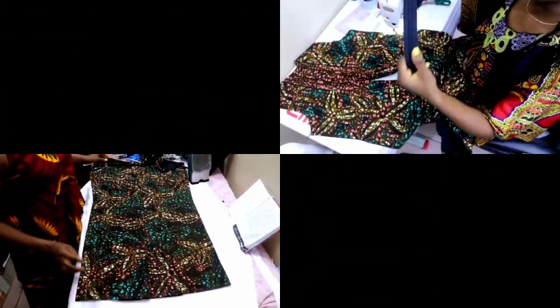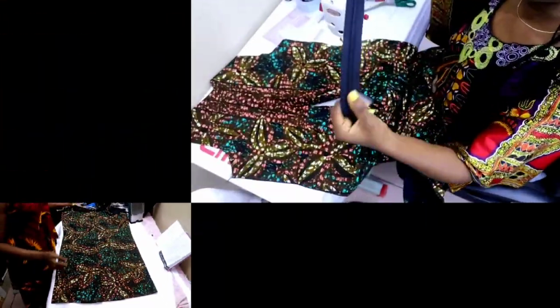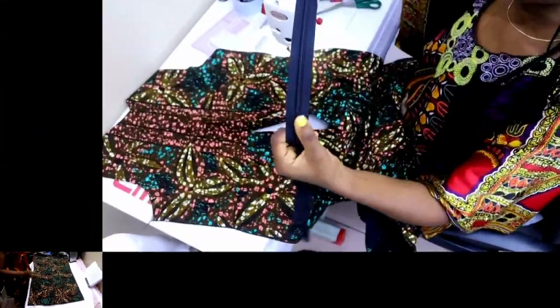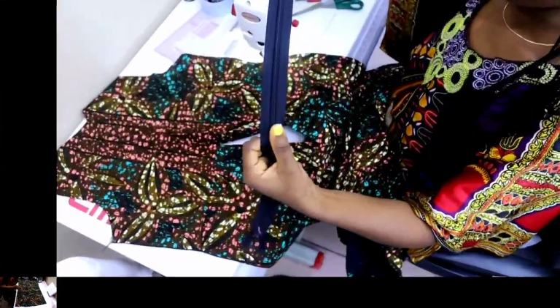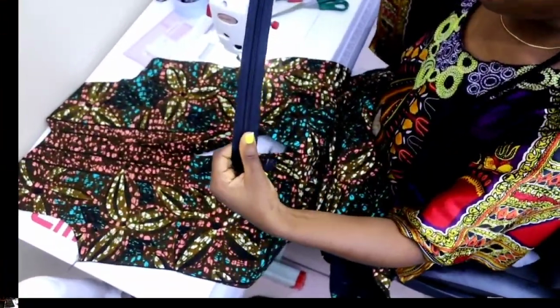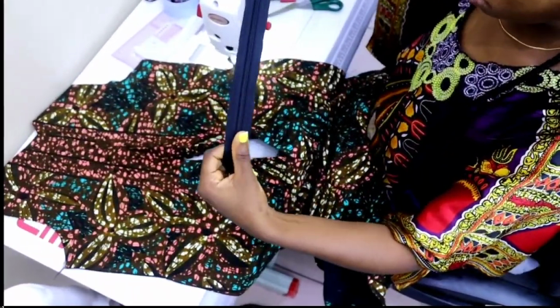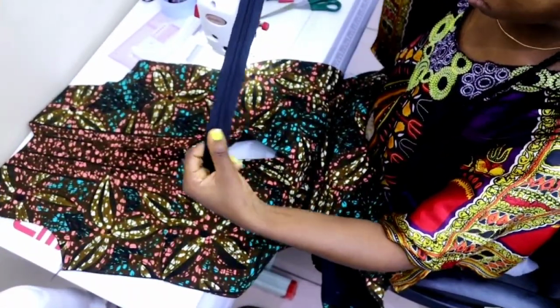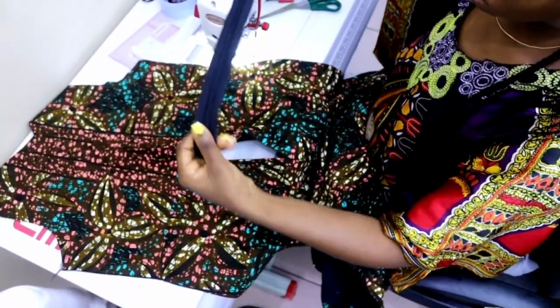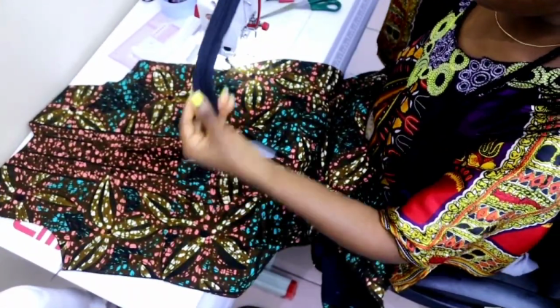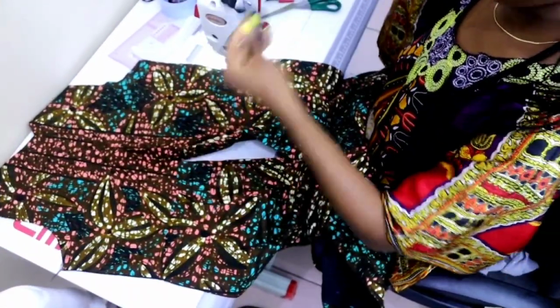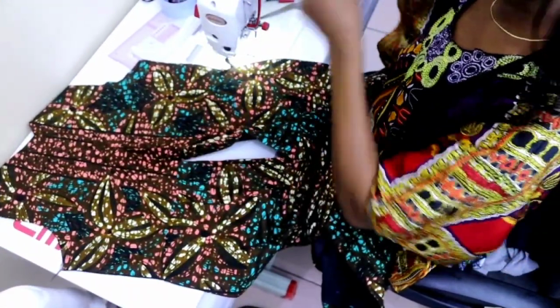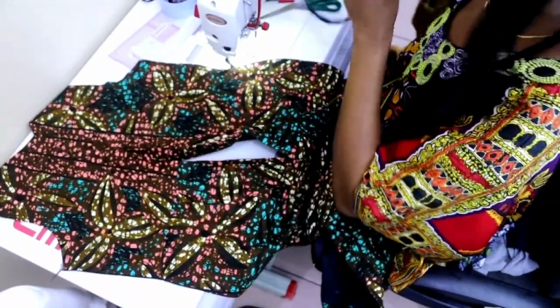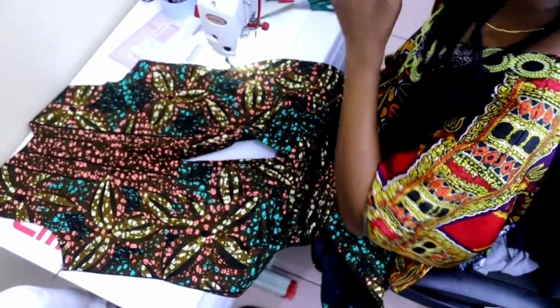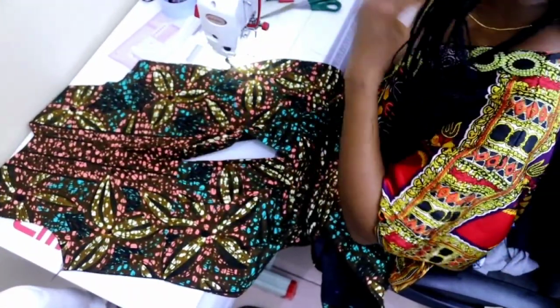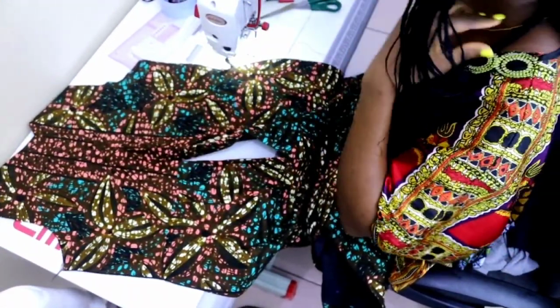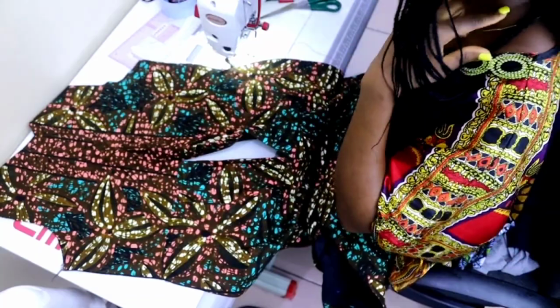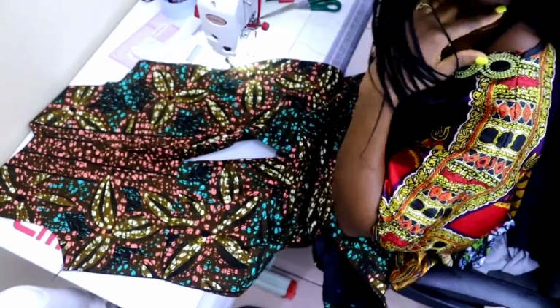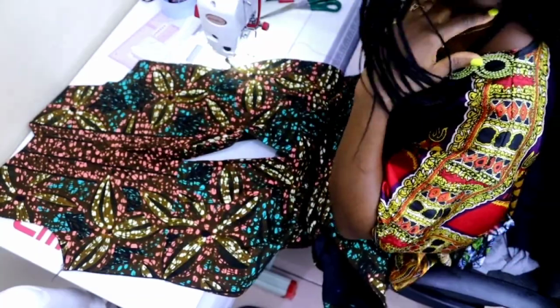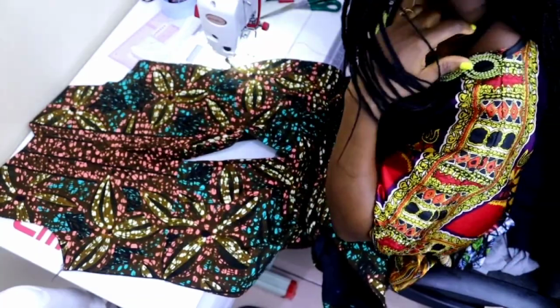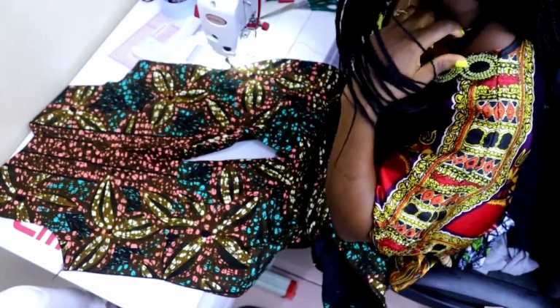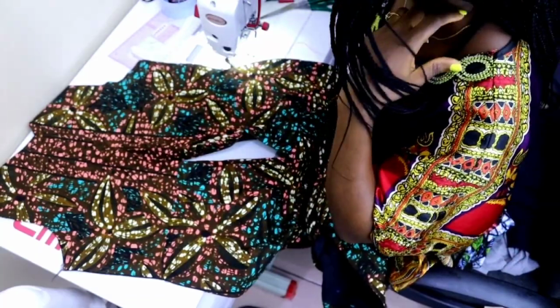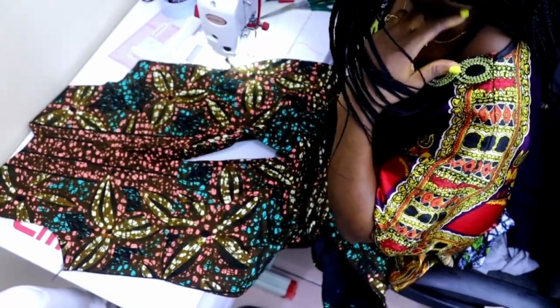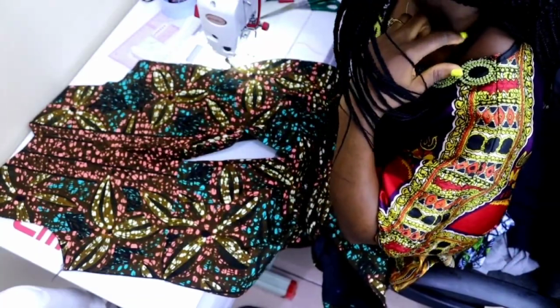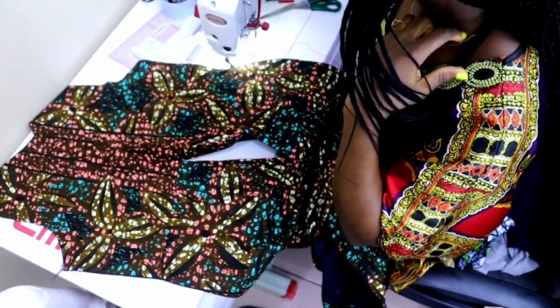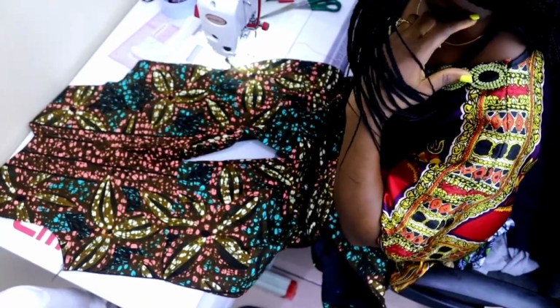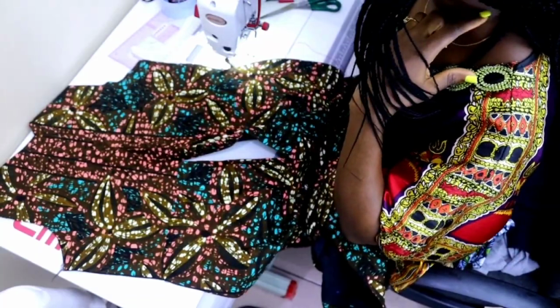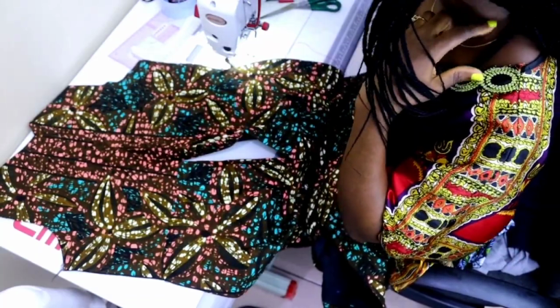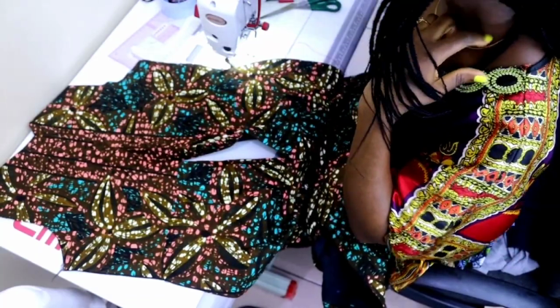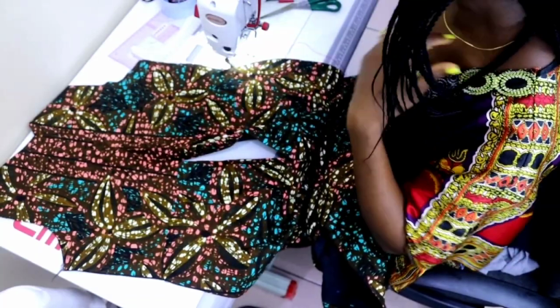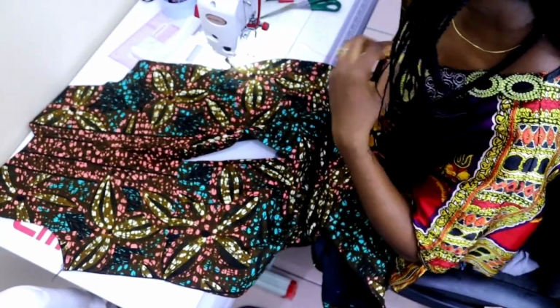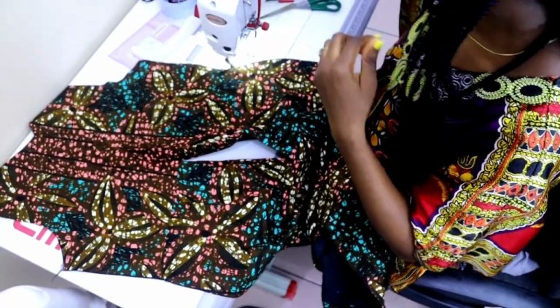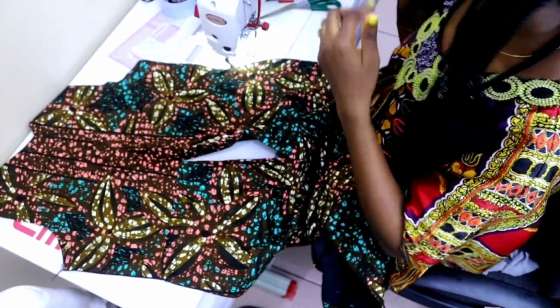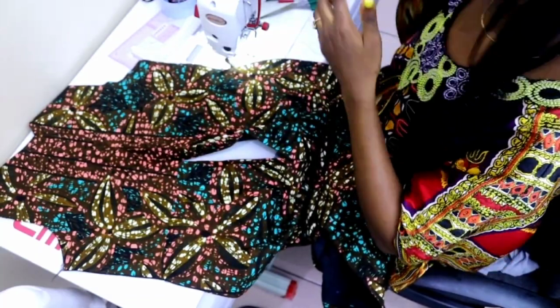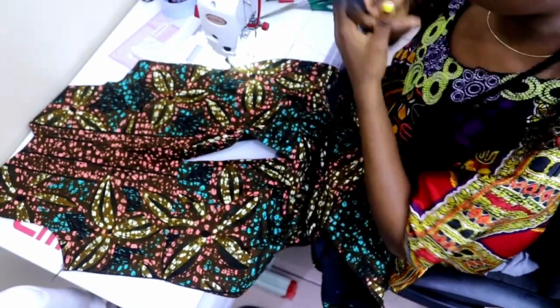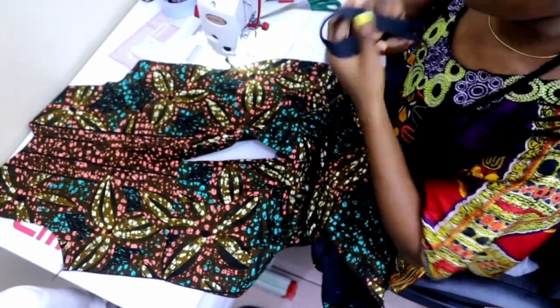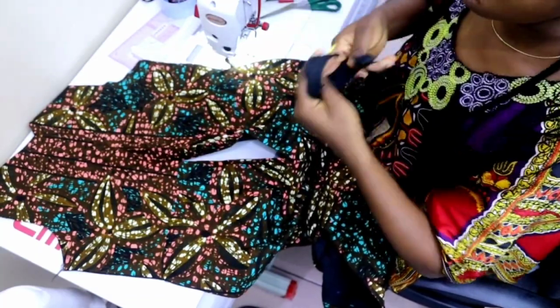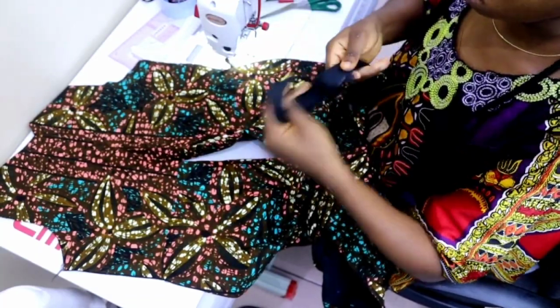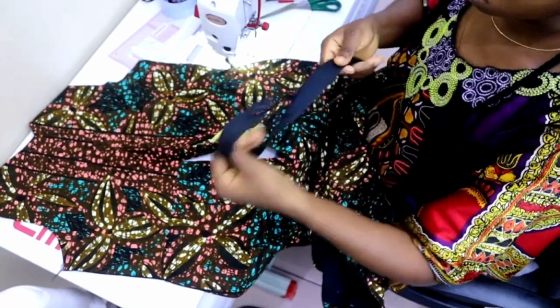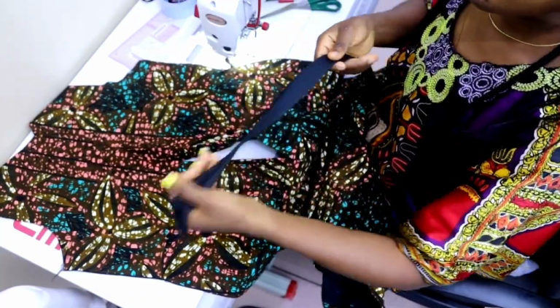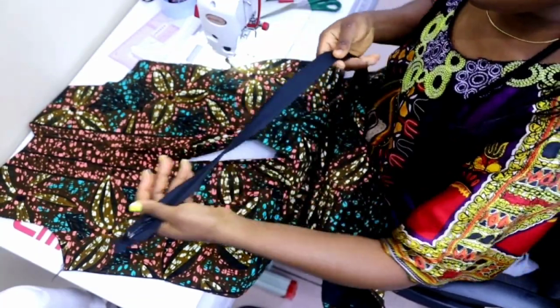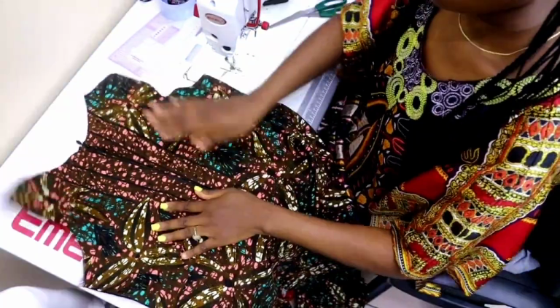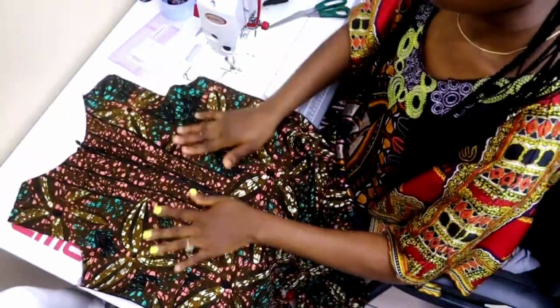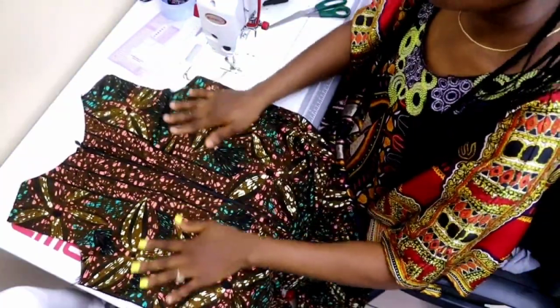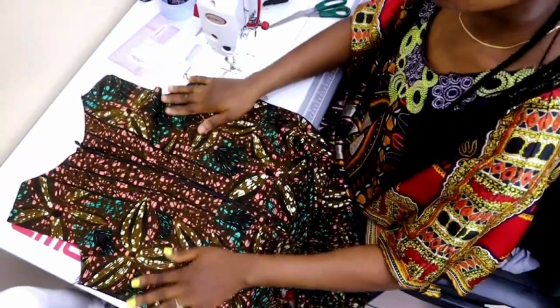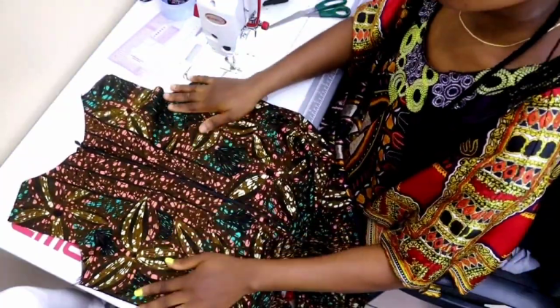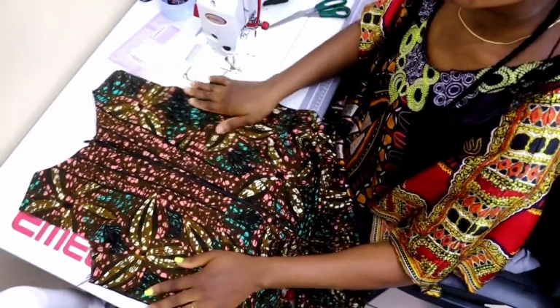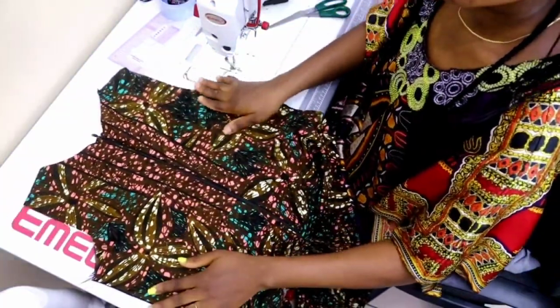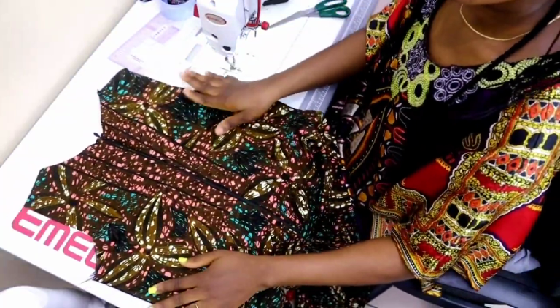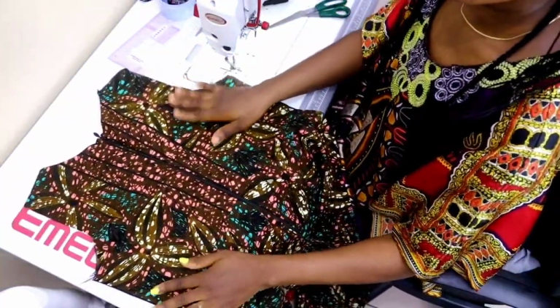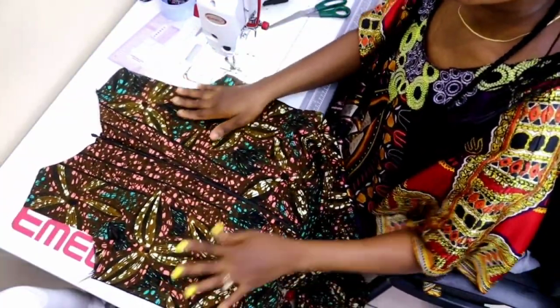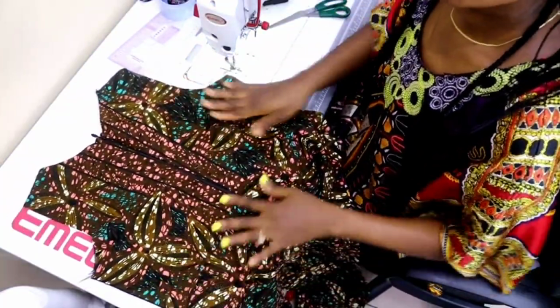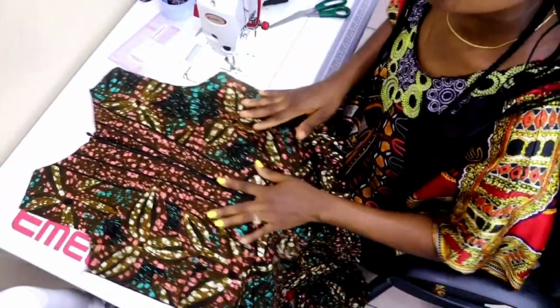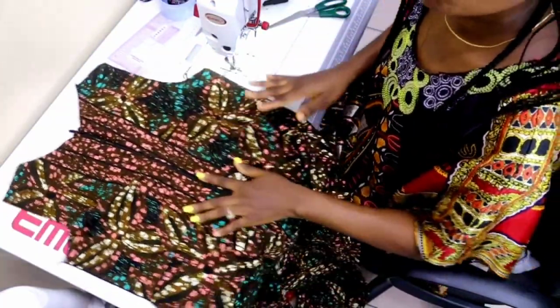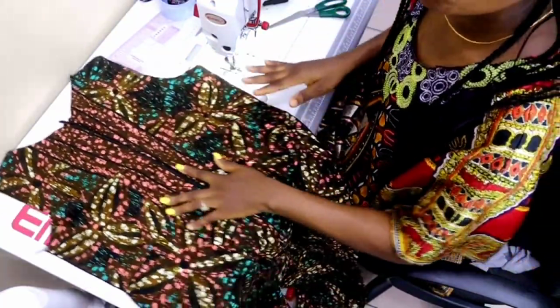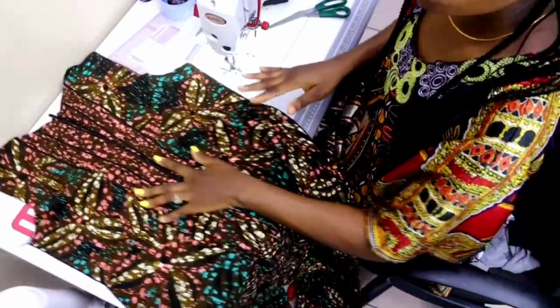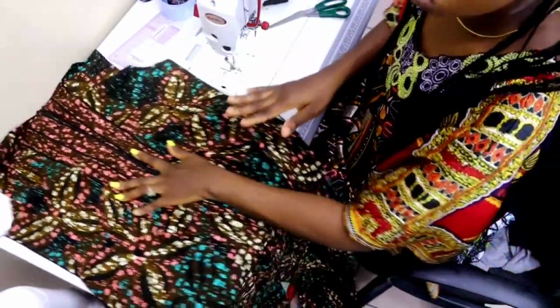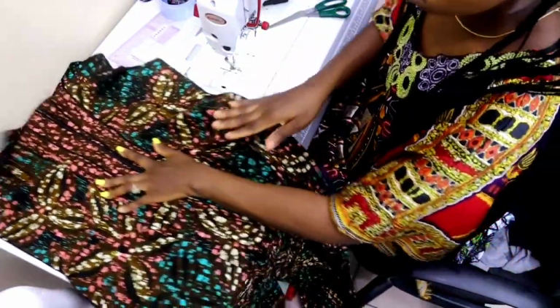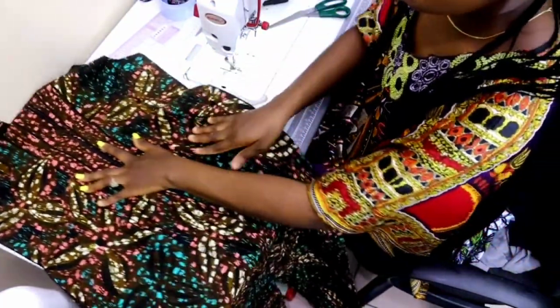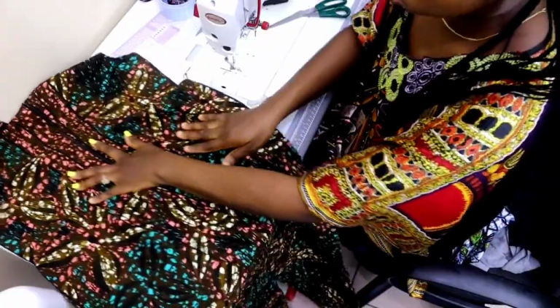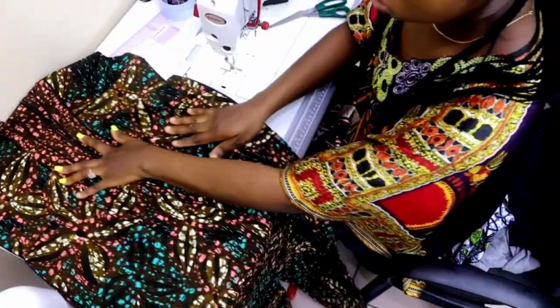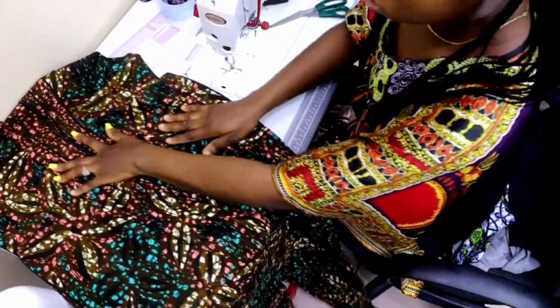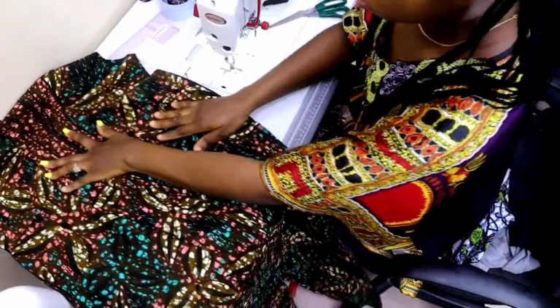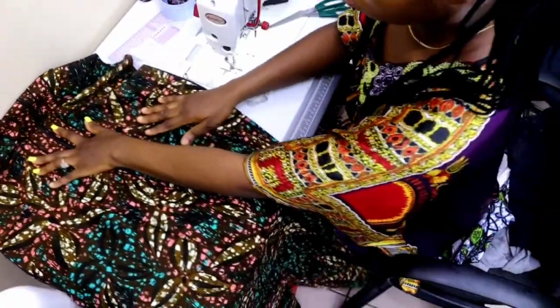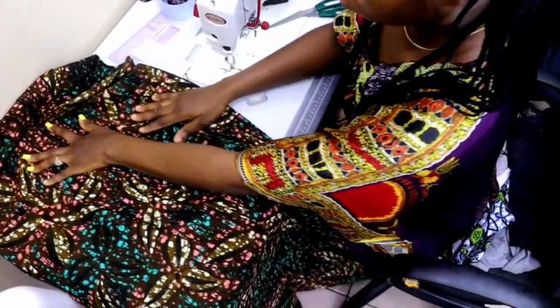I'll go ahead and complete my dress — I've joined the upper part of the skirt to it and I'm going to fix my zip and that's it.